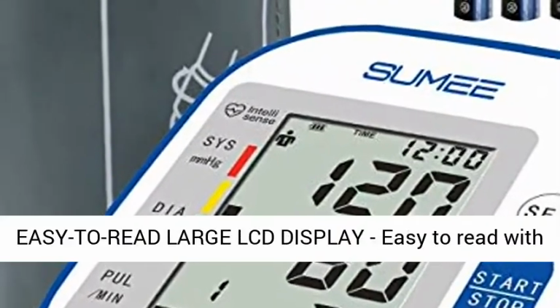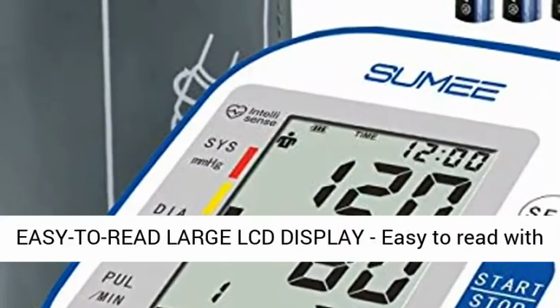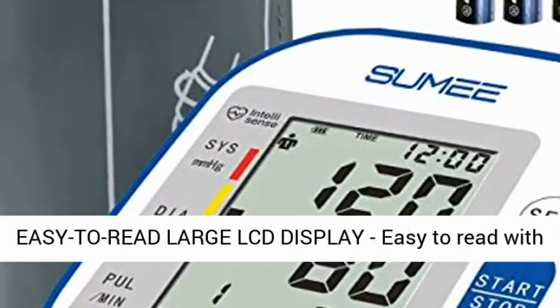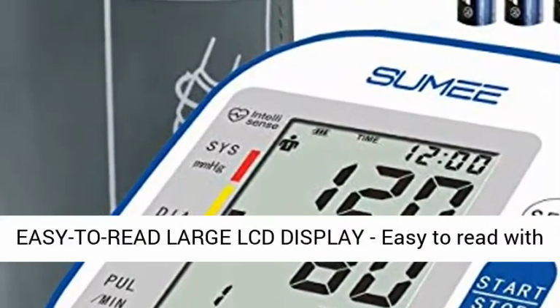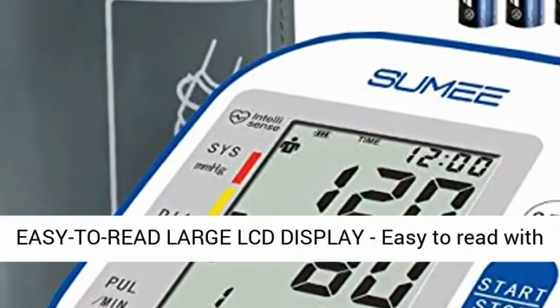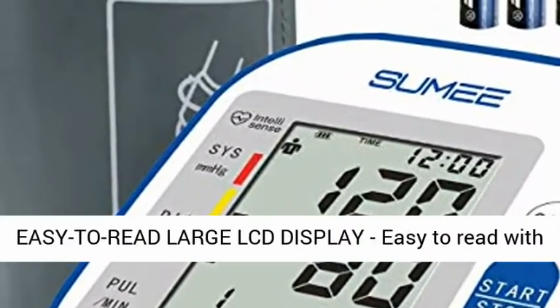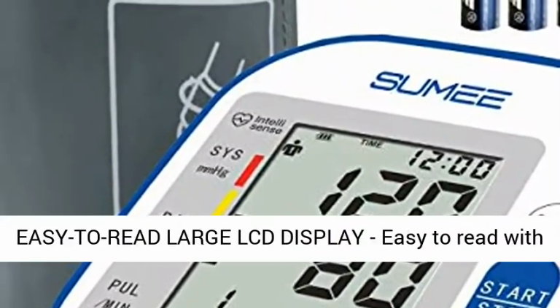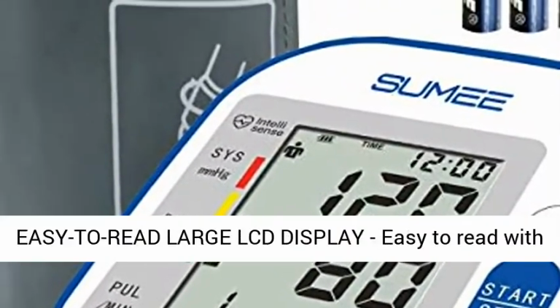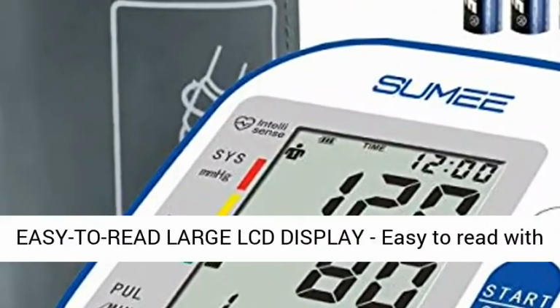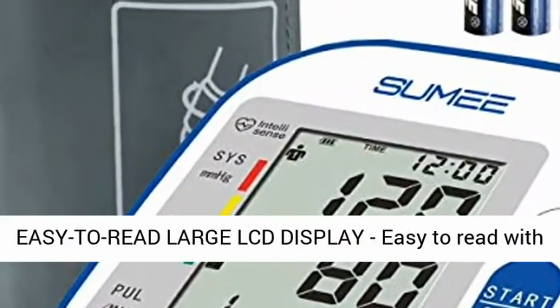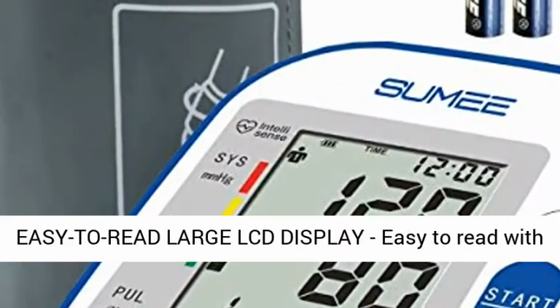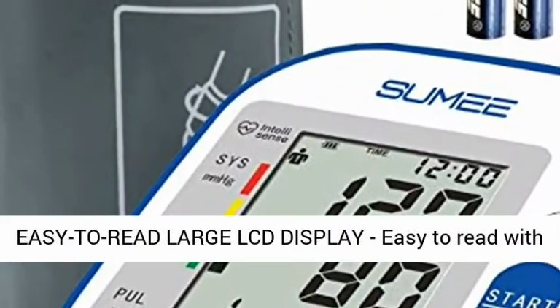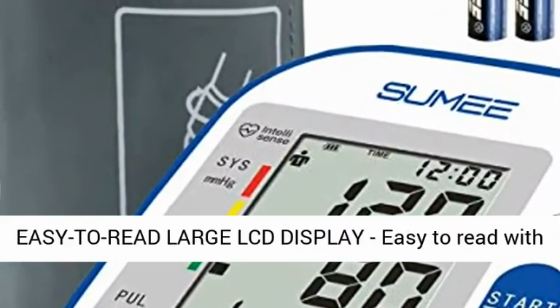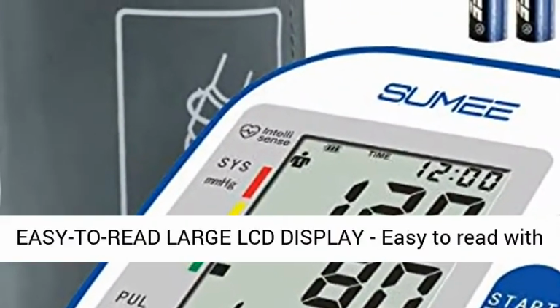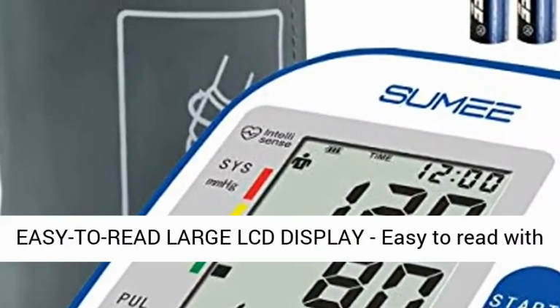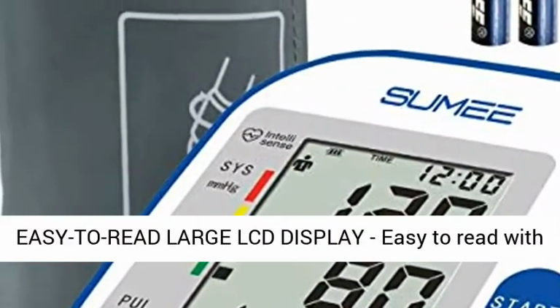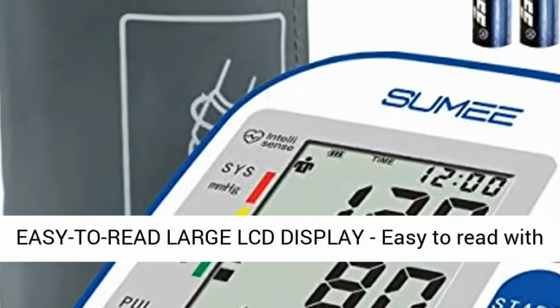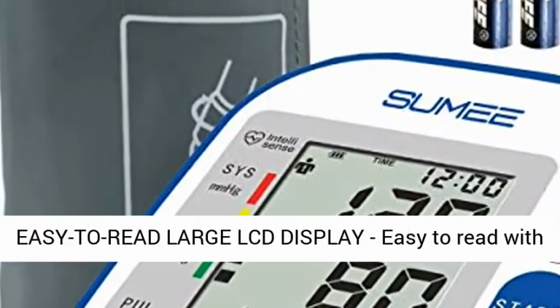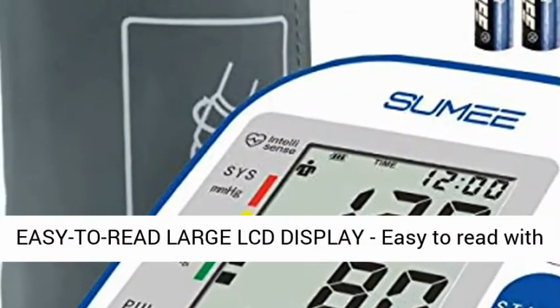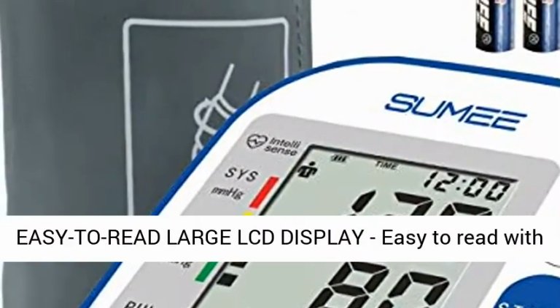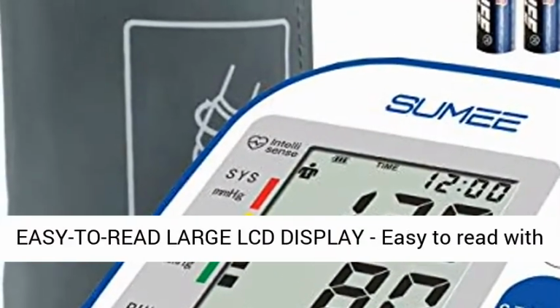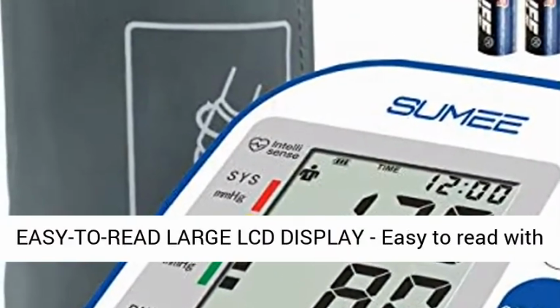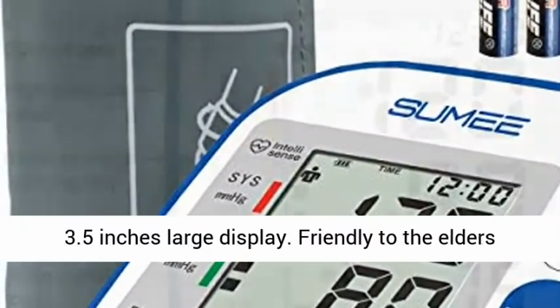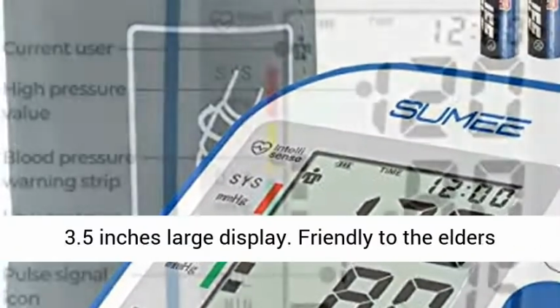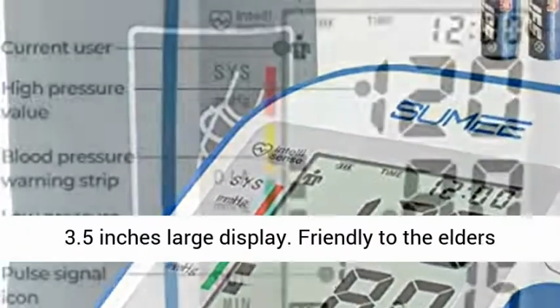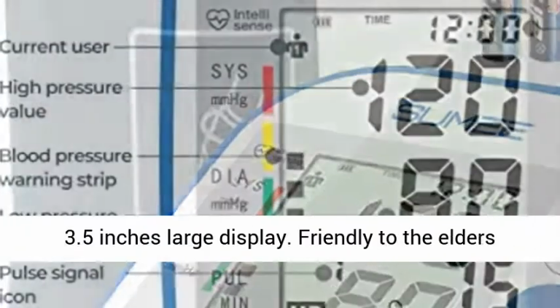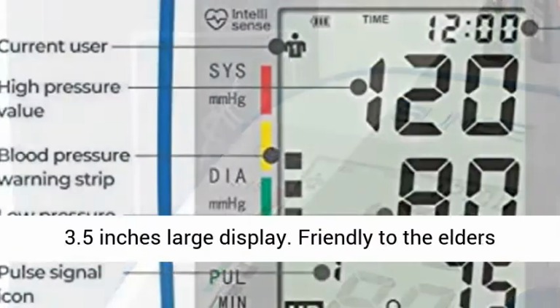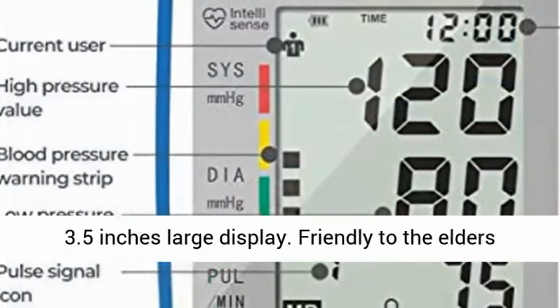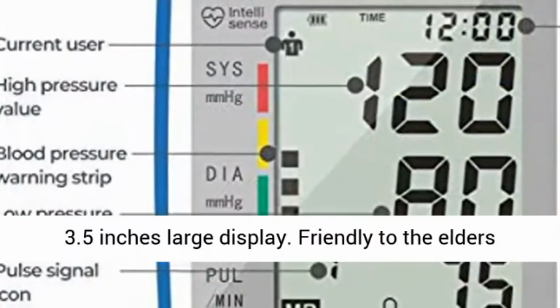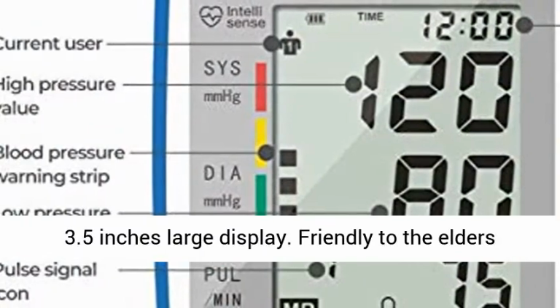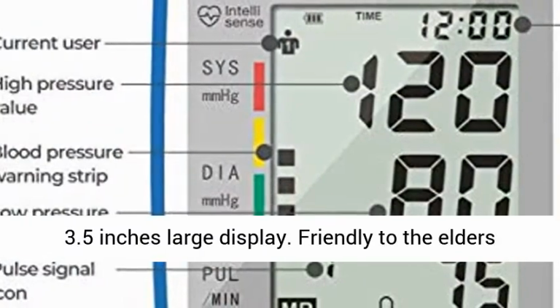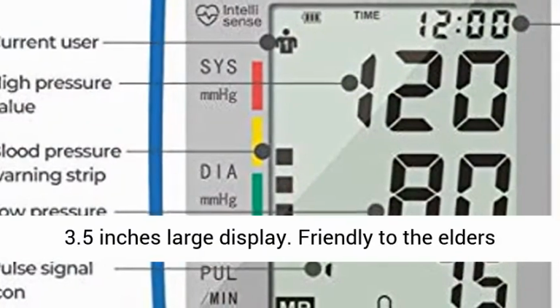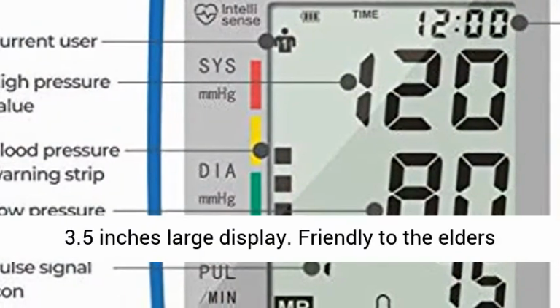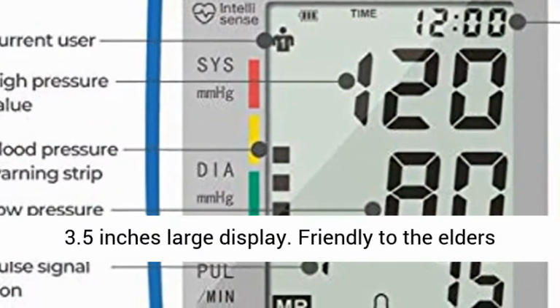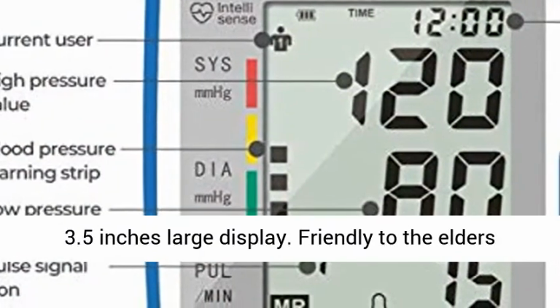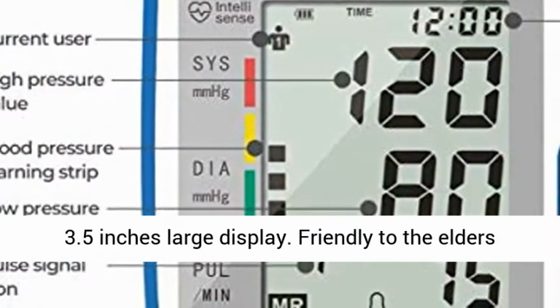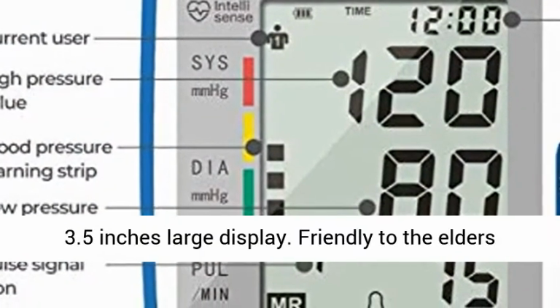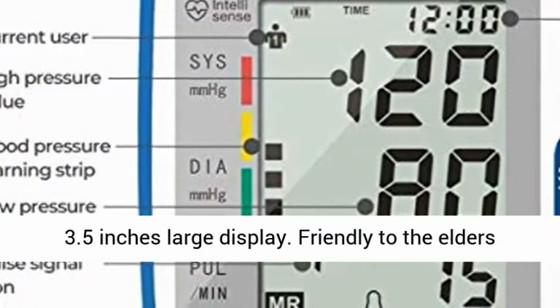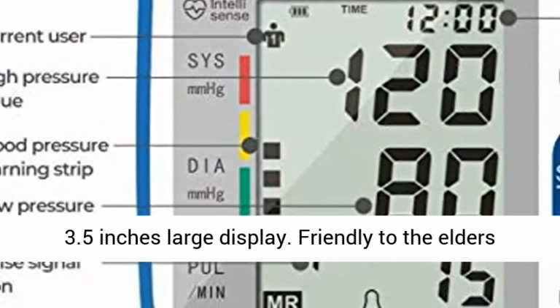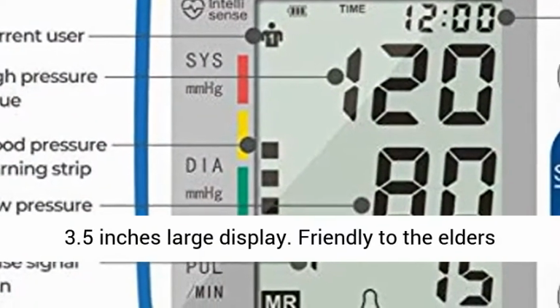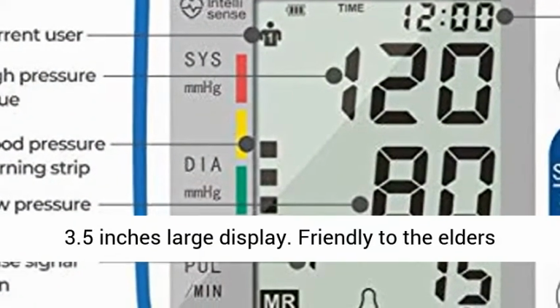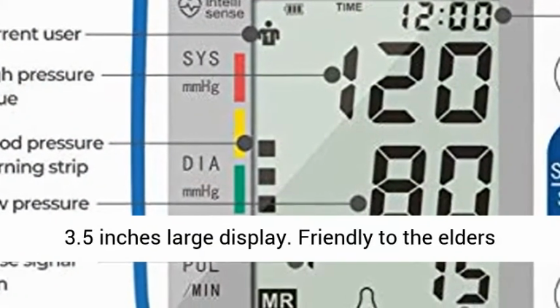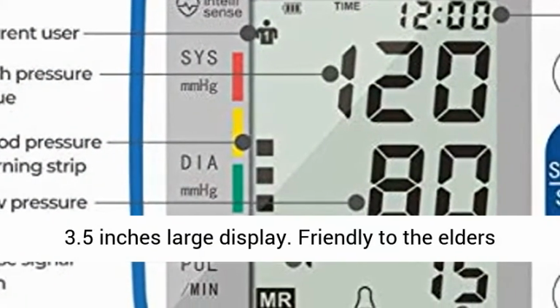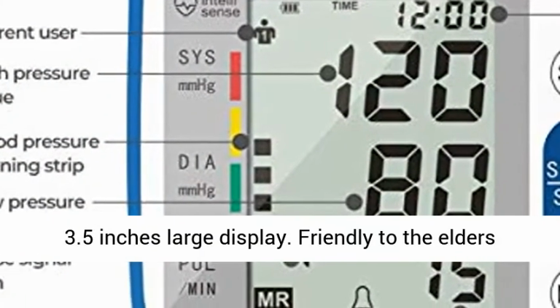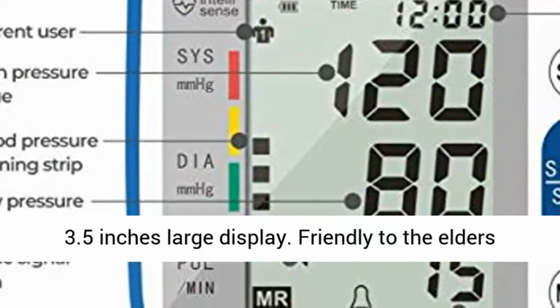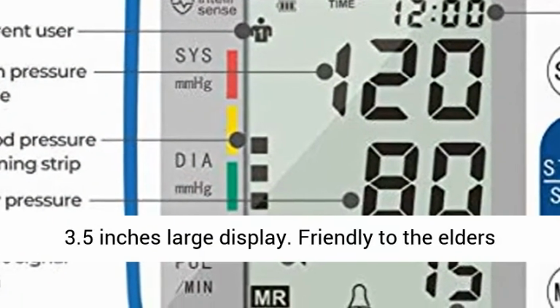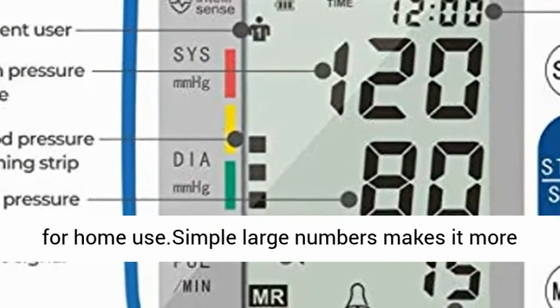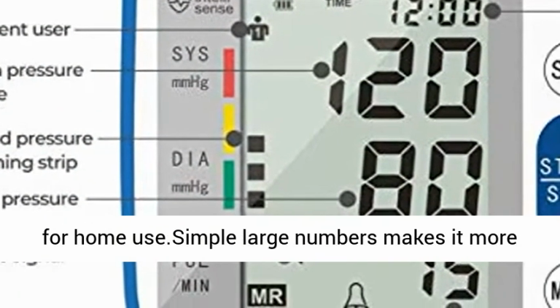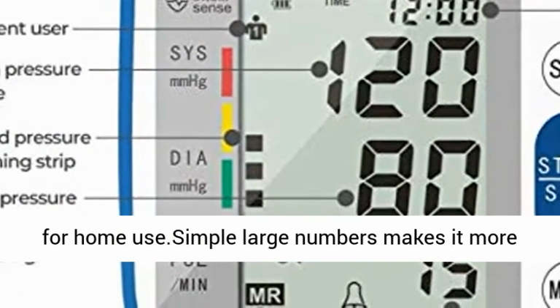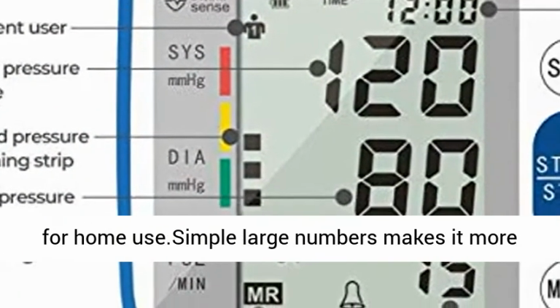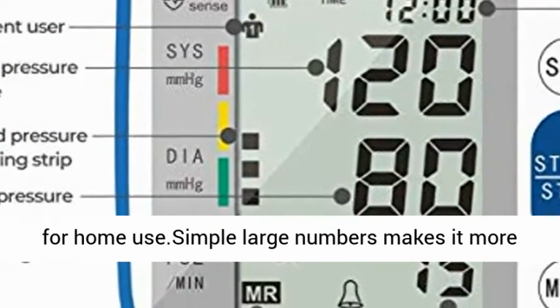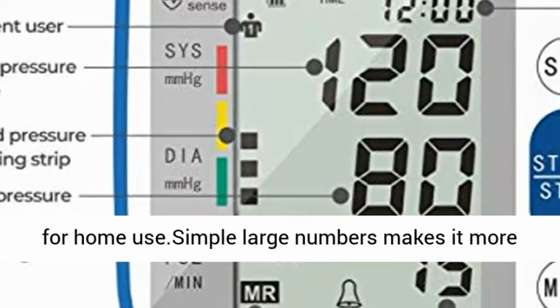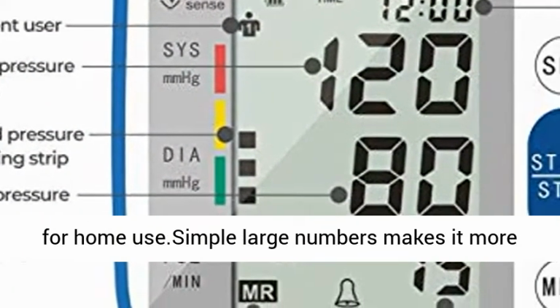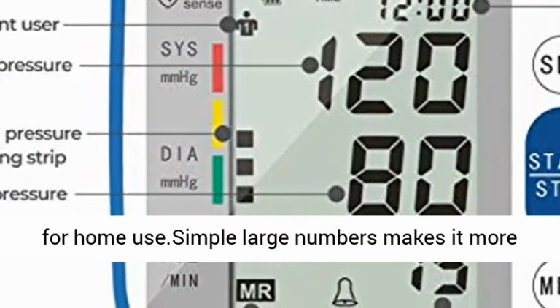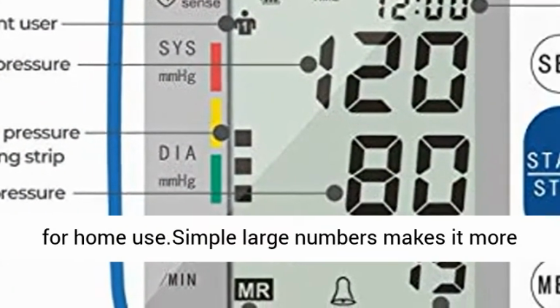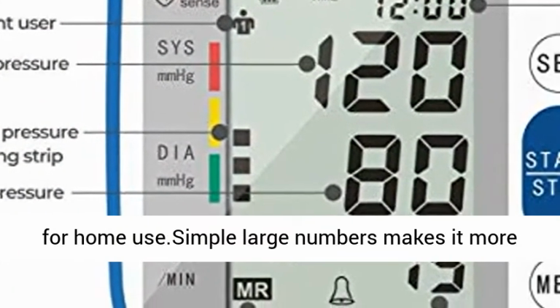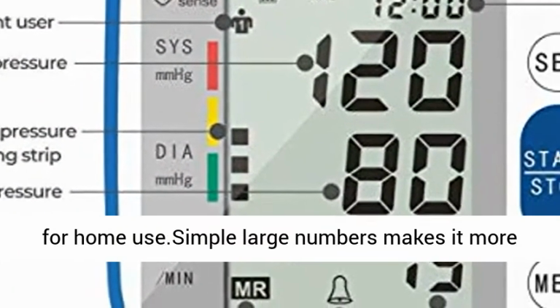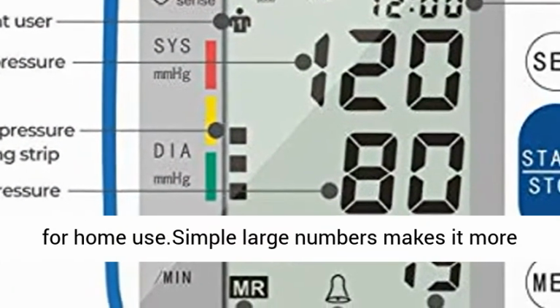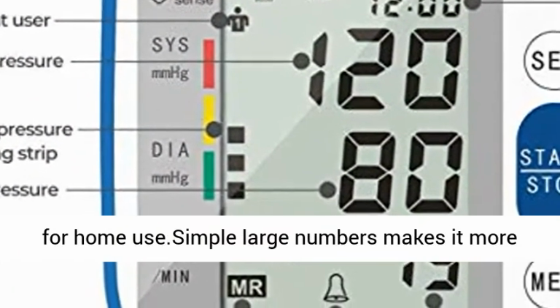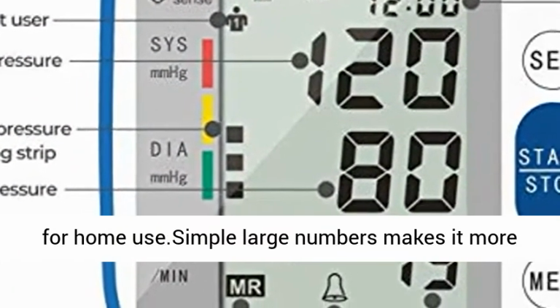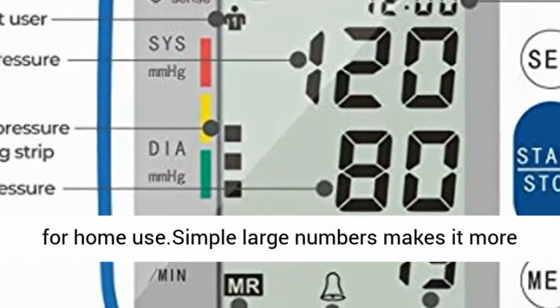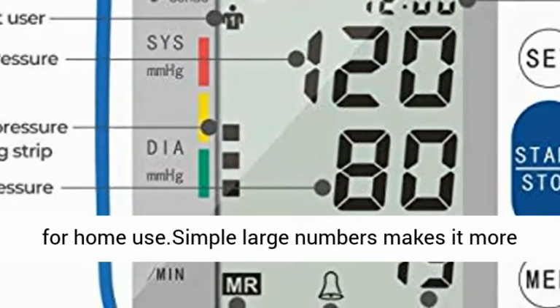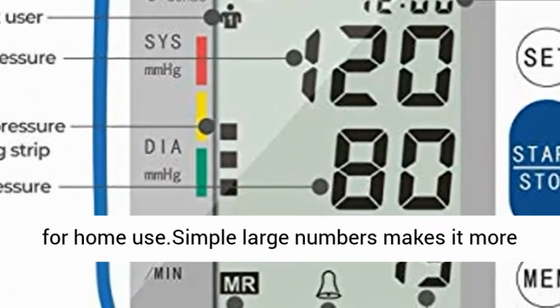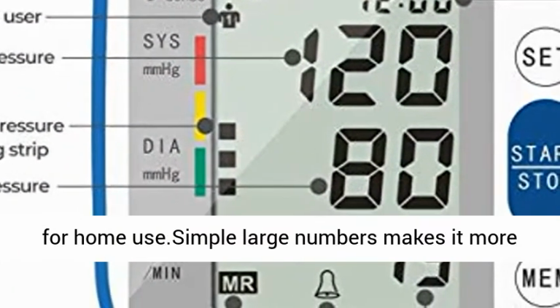Easy to read large LCD display with a 3.5 inch screen. Simple large numbers make it clearly readable, making it friendly to the elderly for home use.